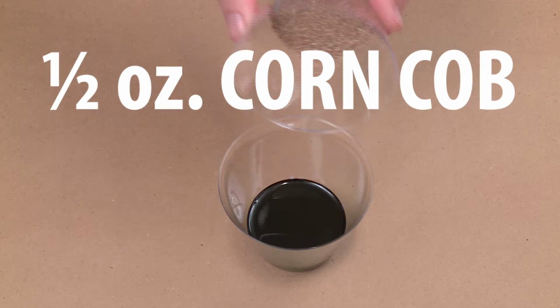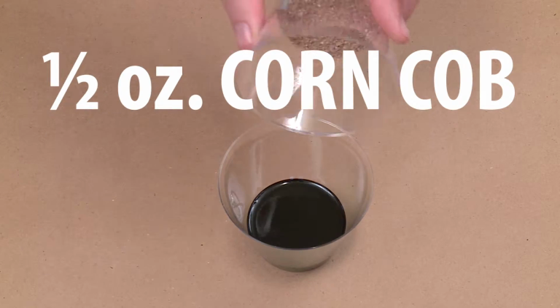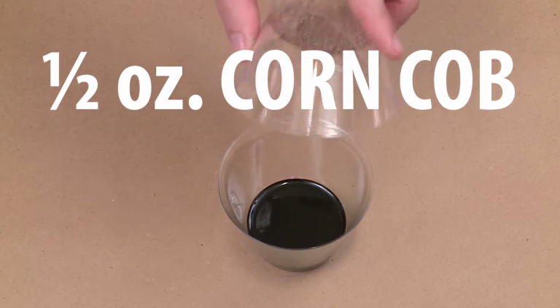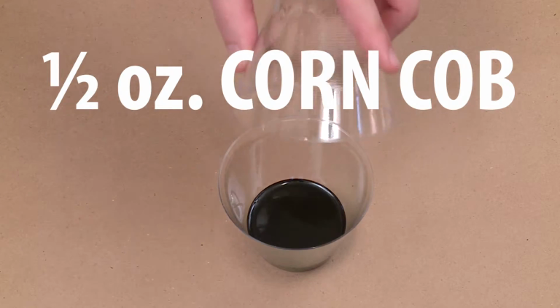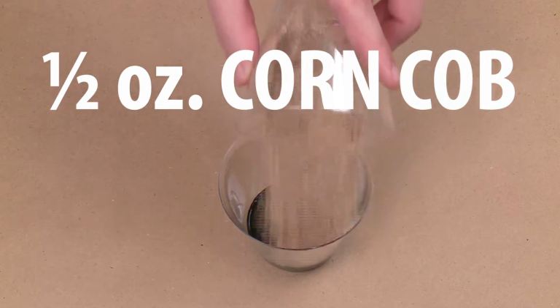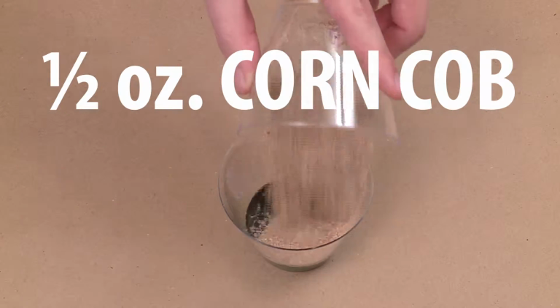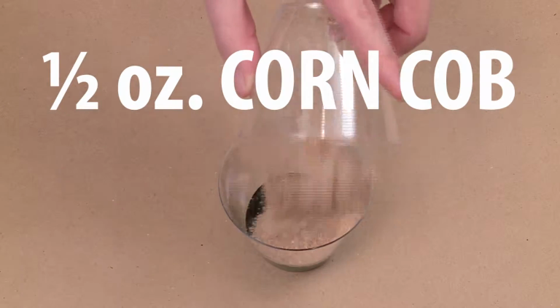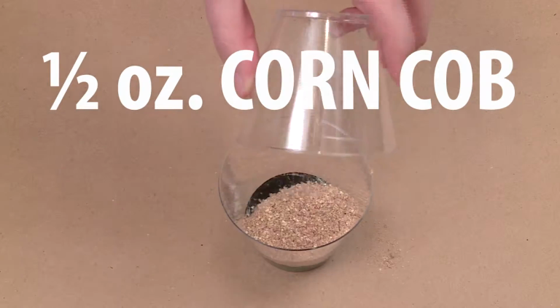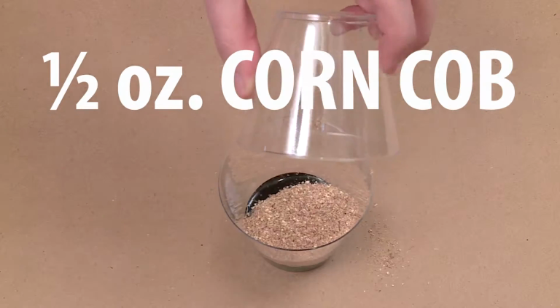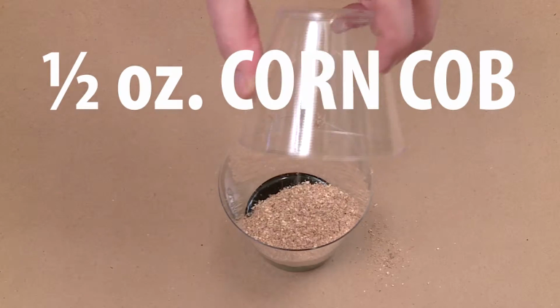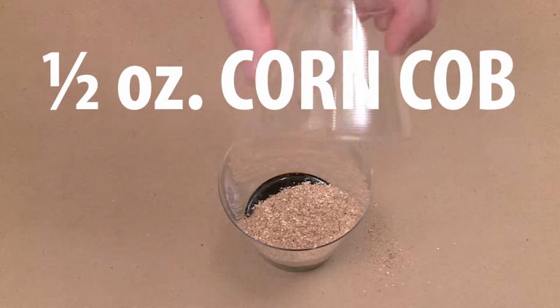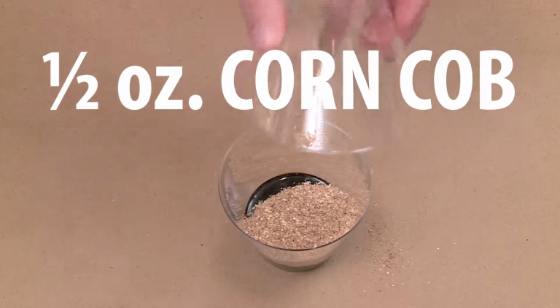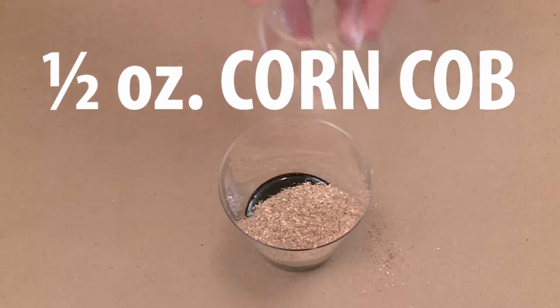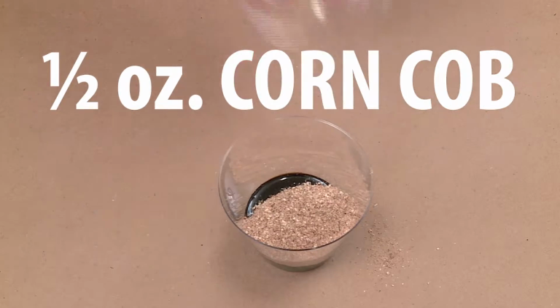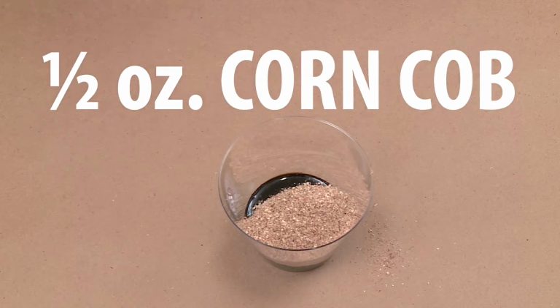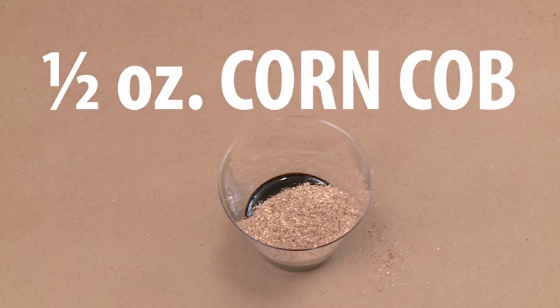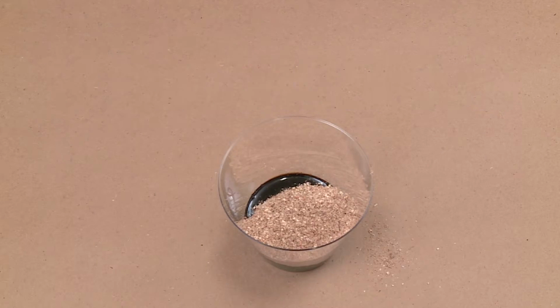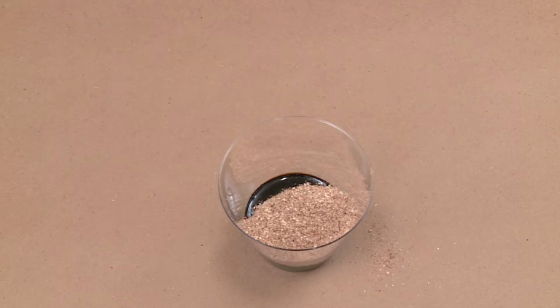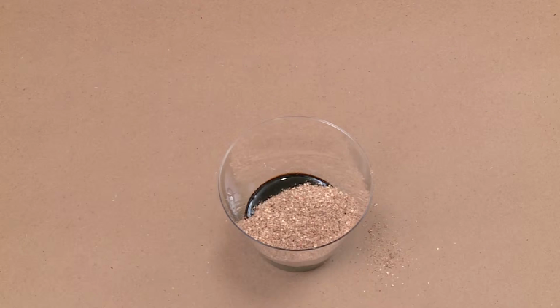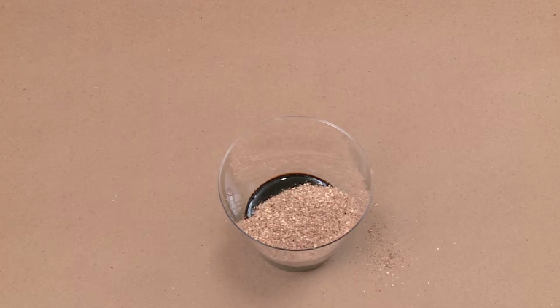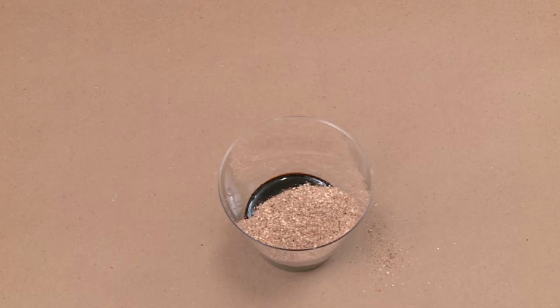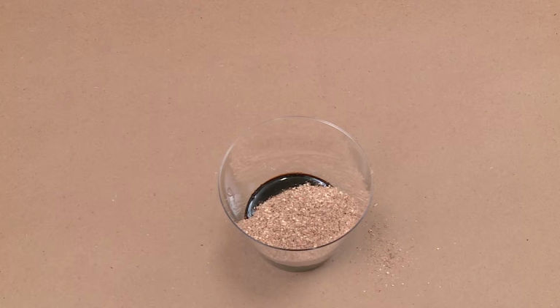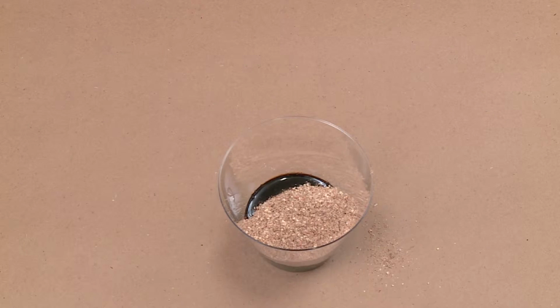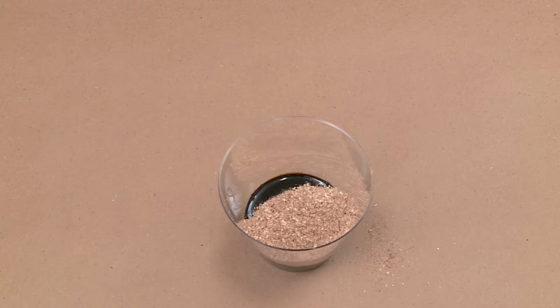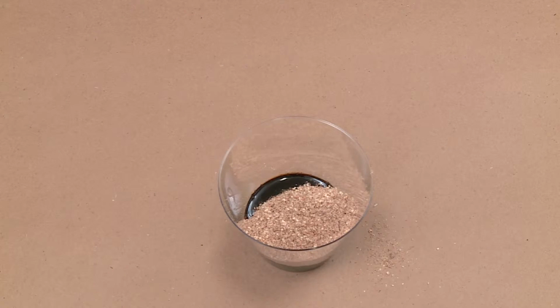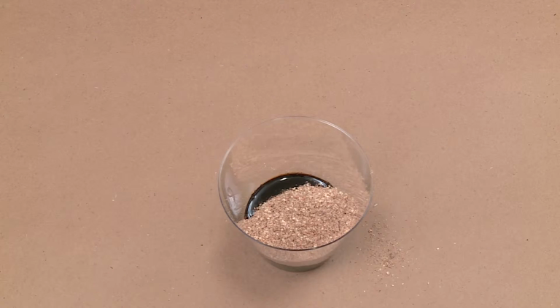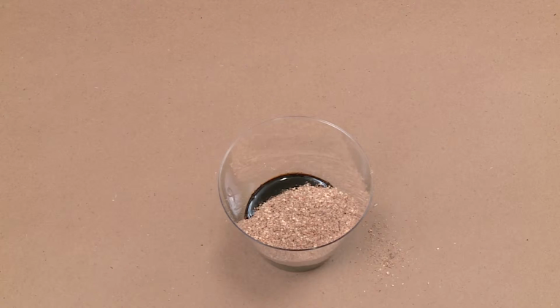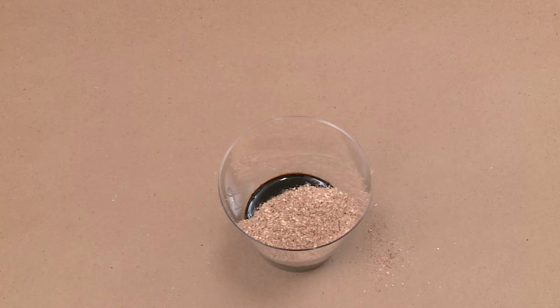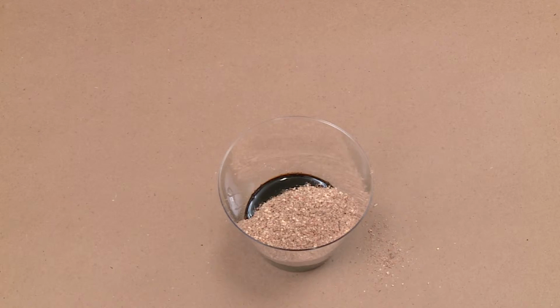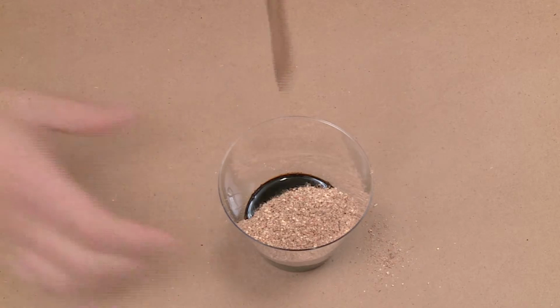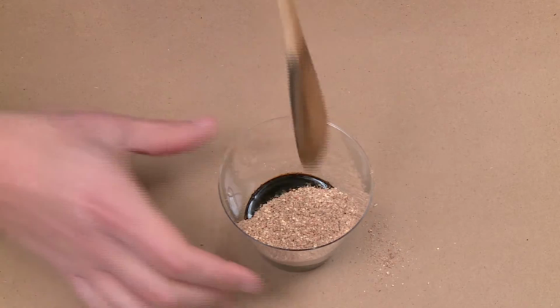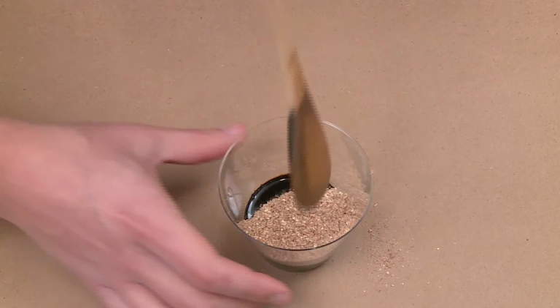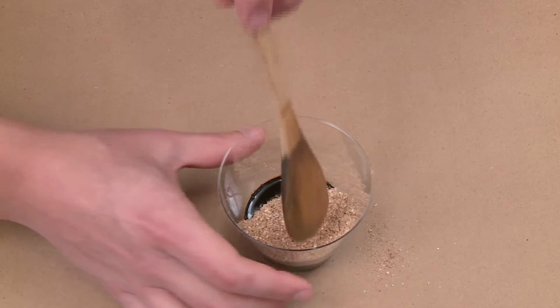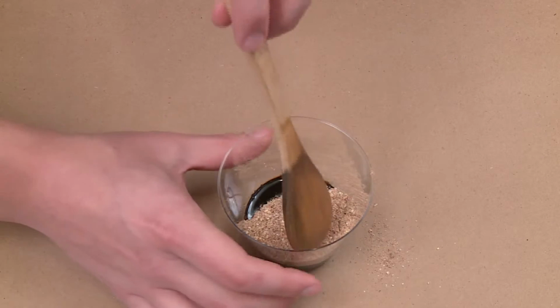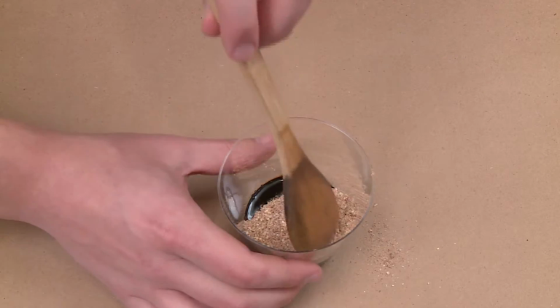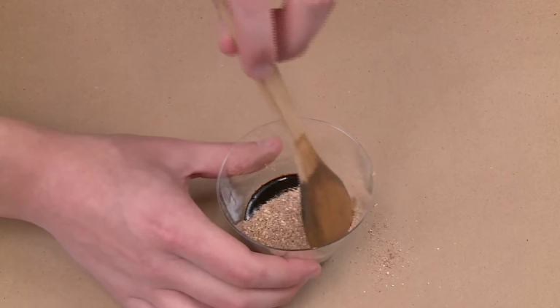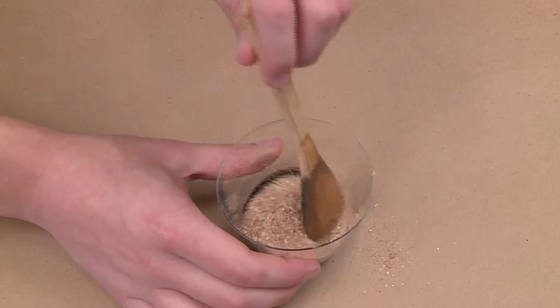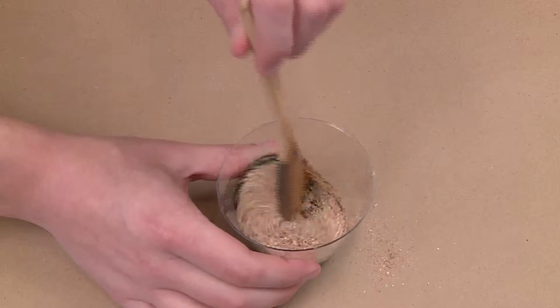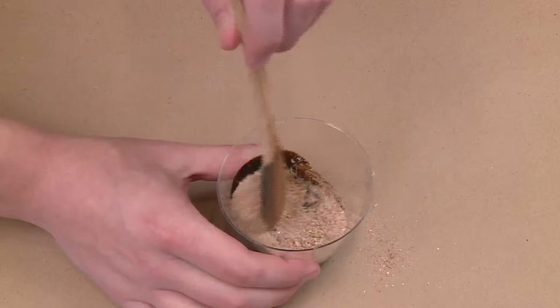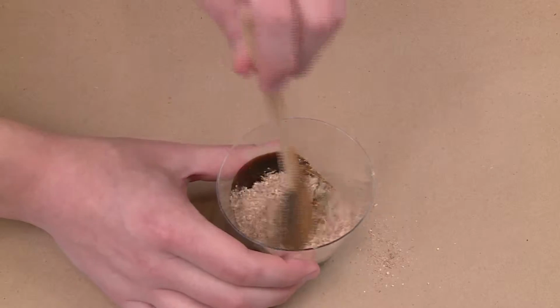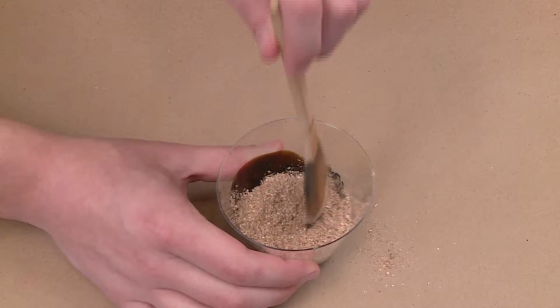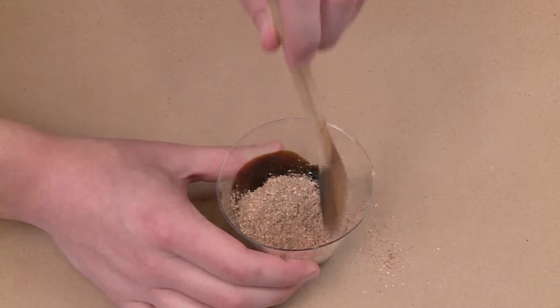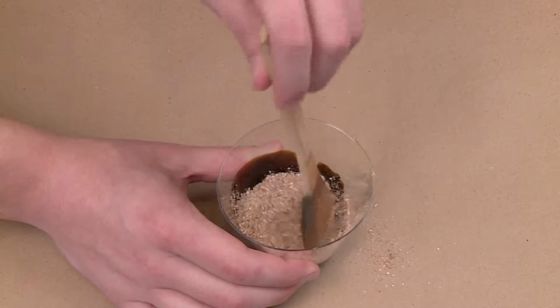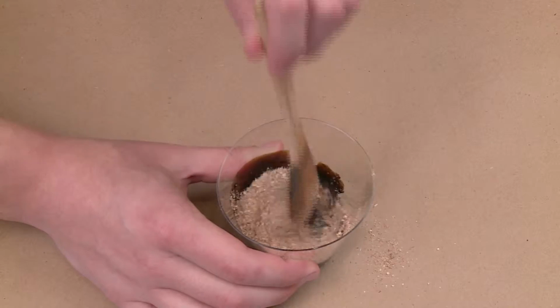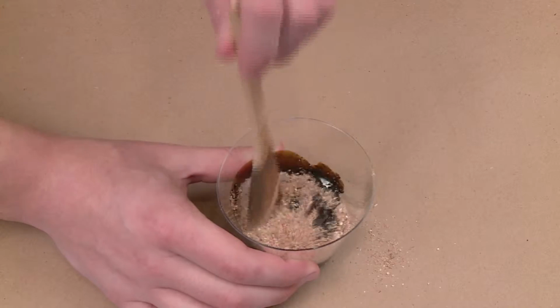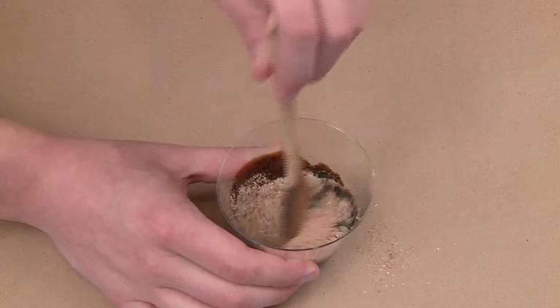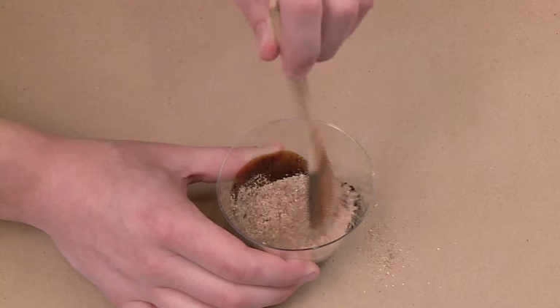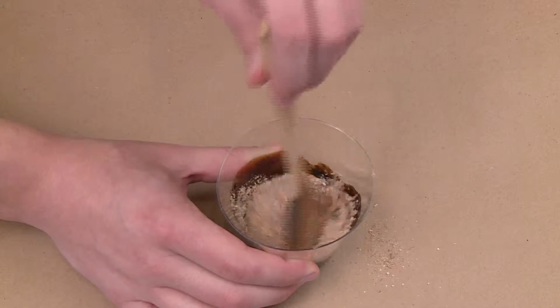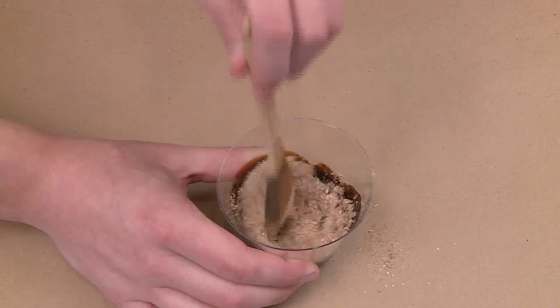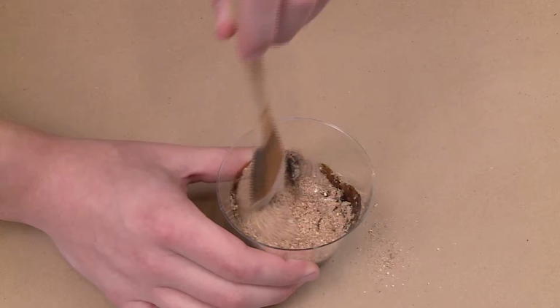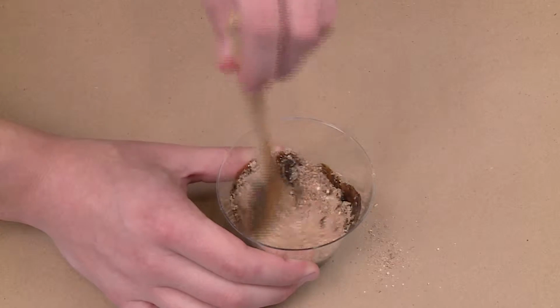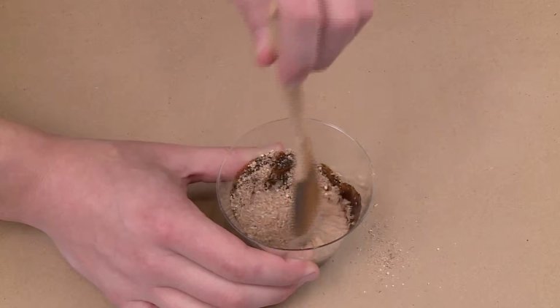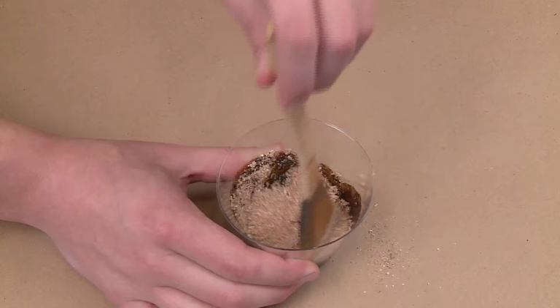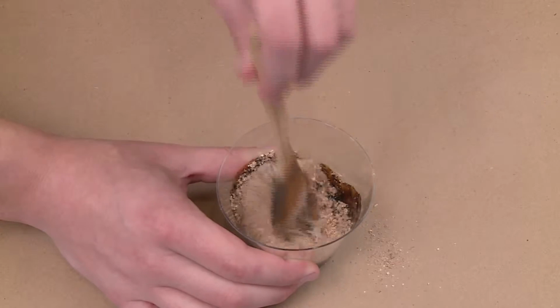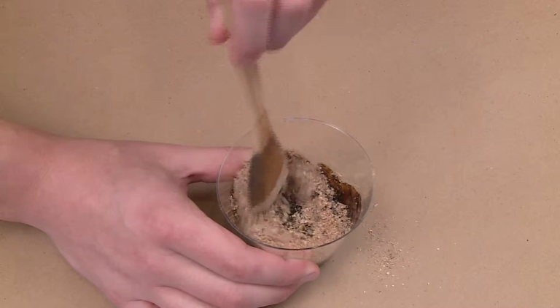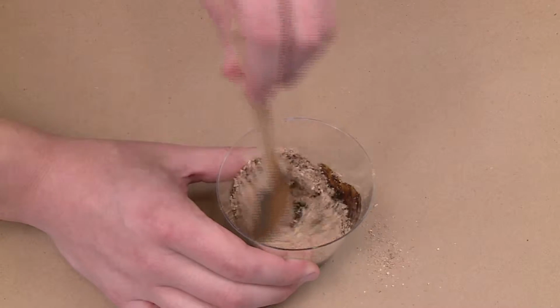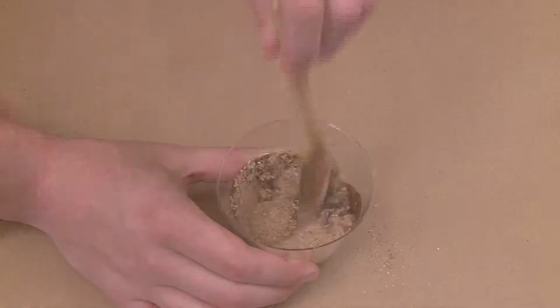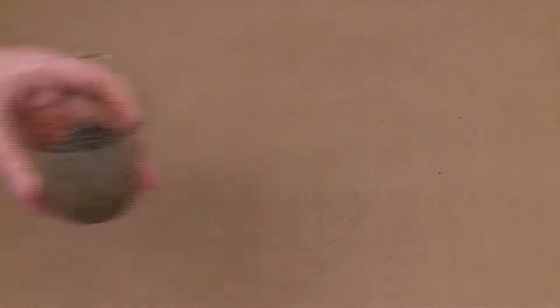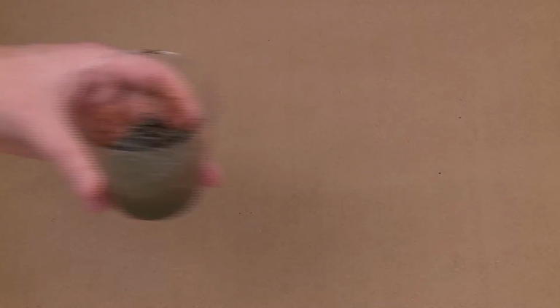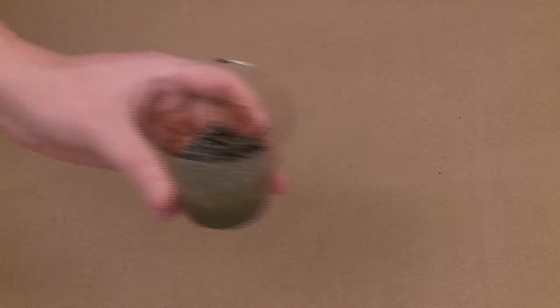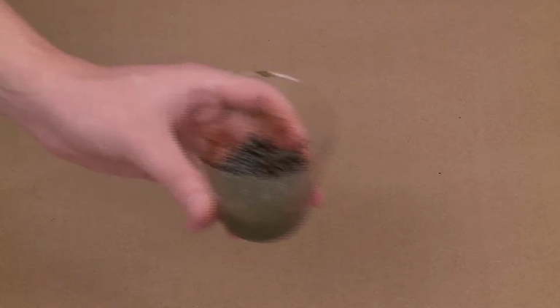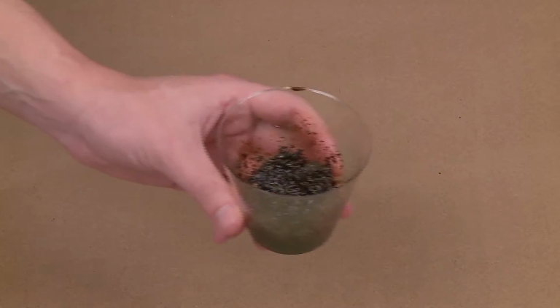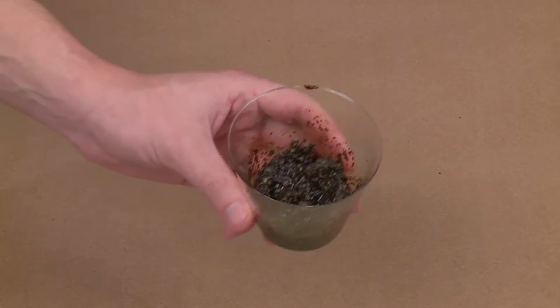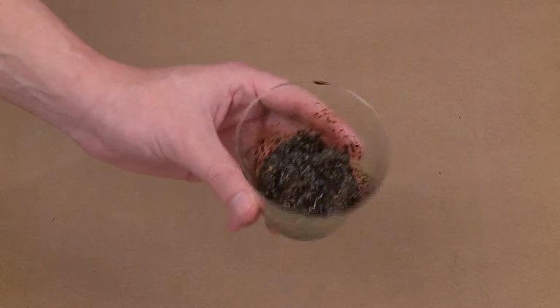Corncob is generally regarded as okay in performance, but requires being used at a 1 to 1 ratio to manage waste, which adds up in disposal fees.